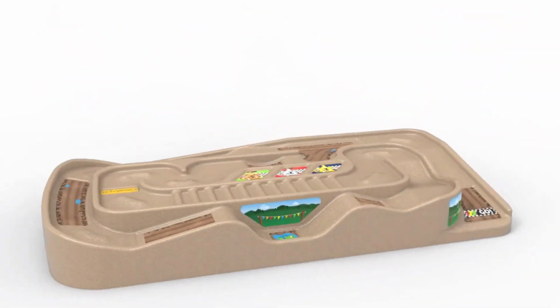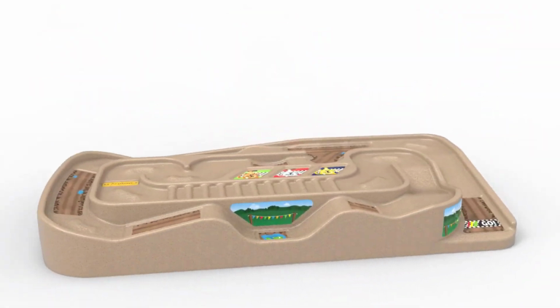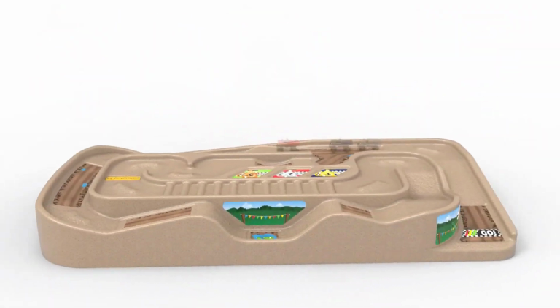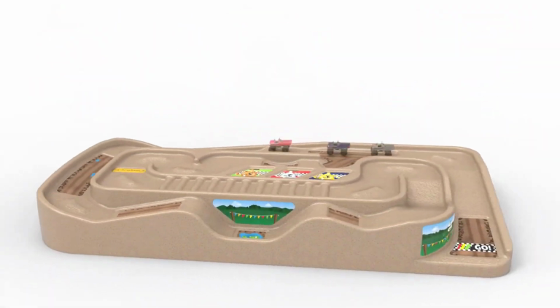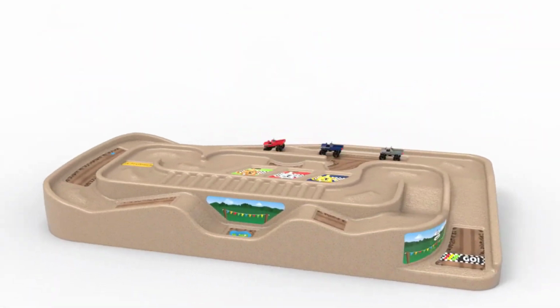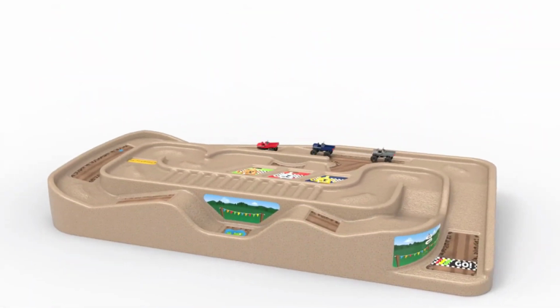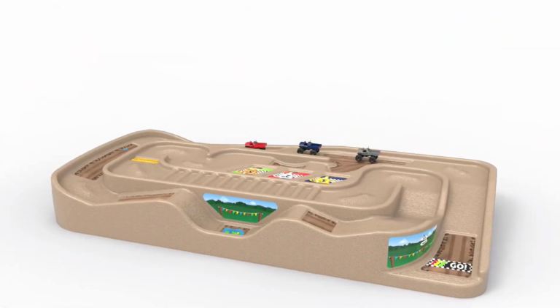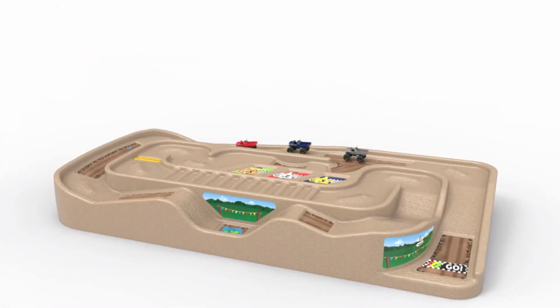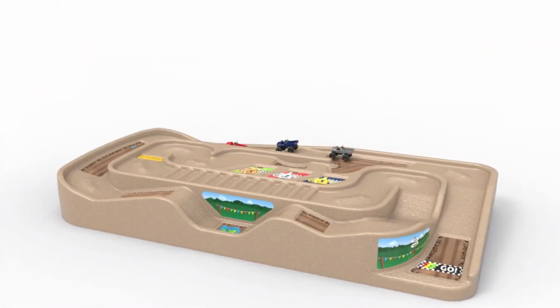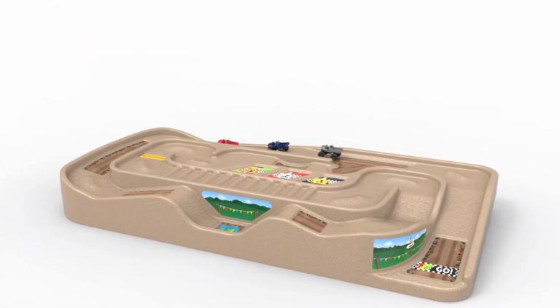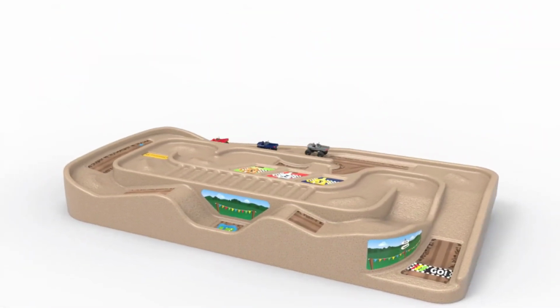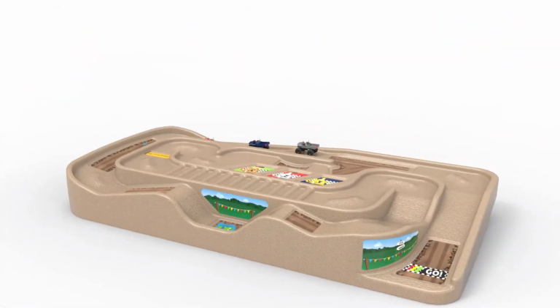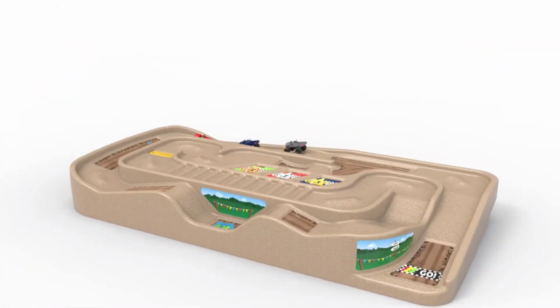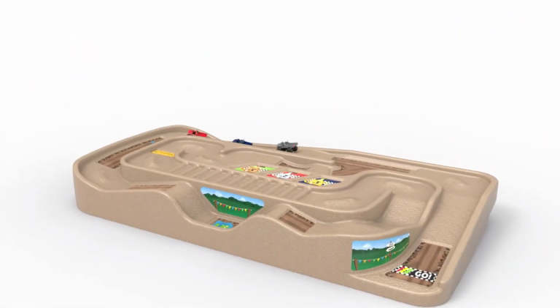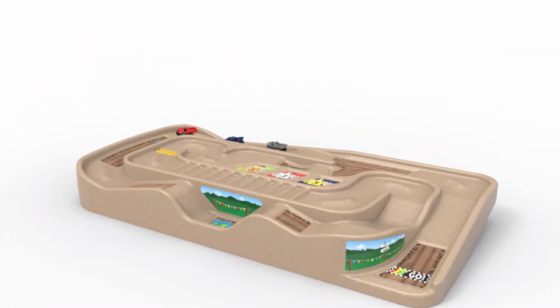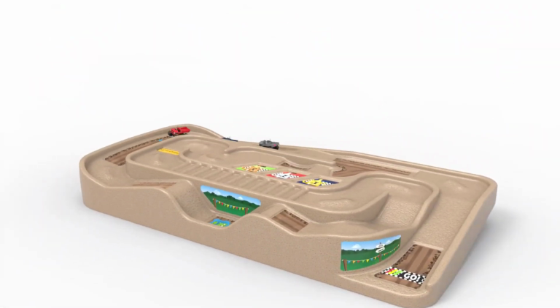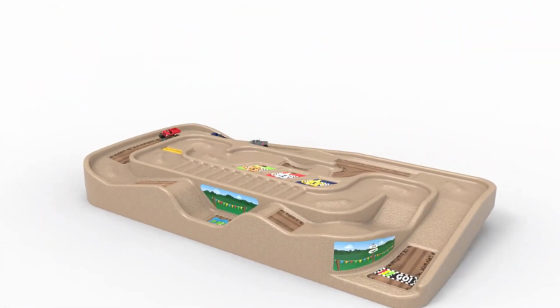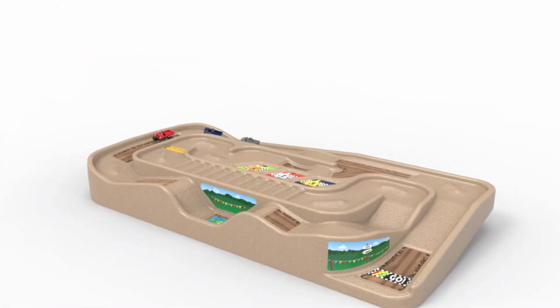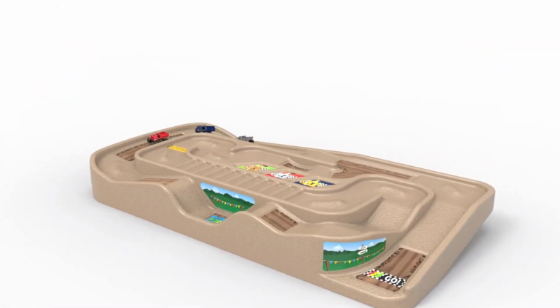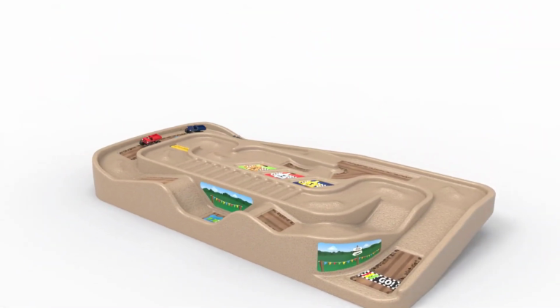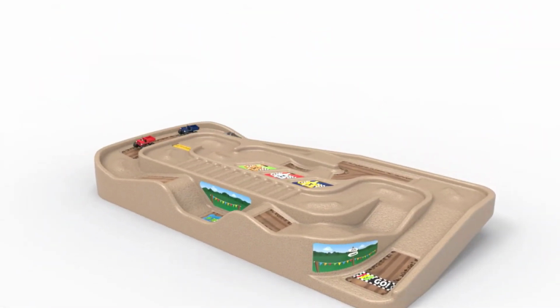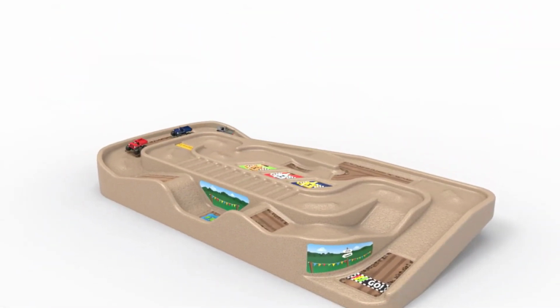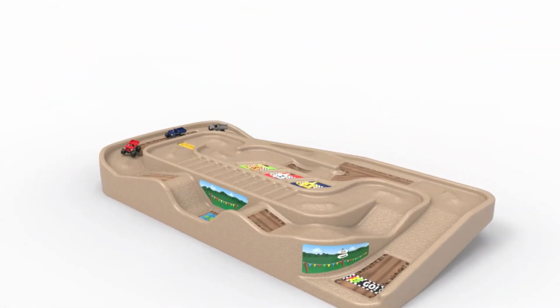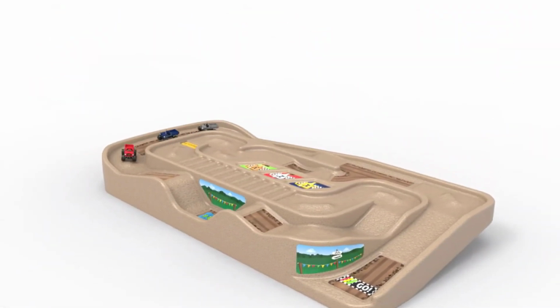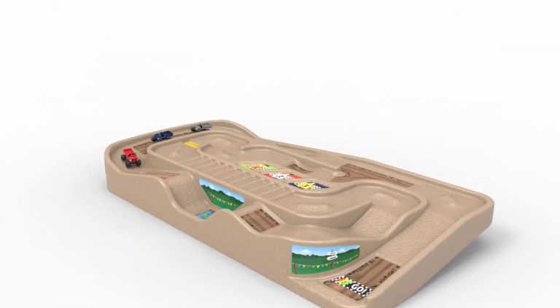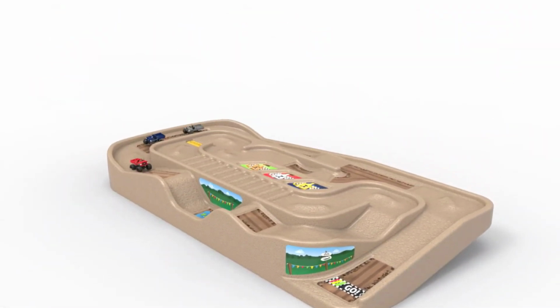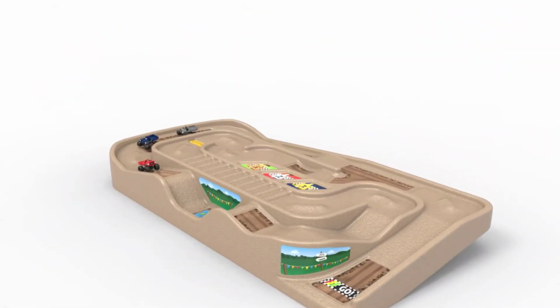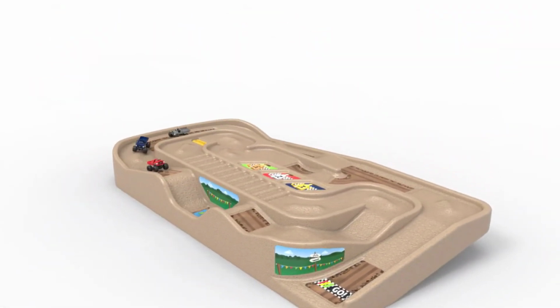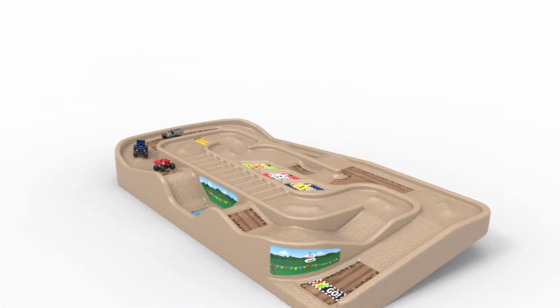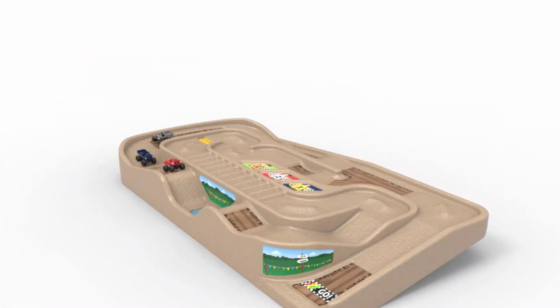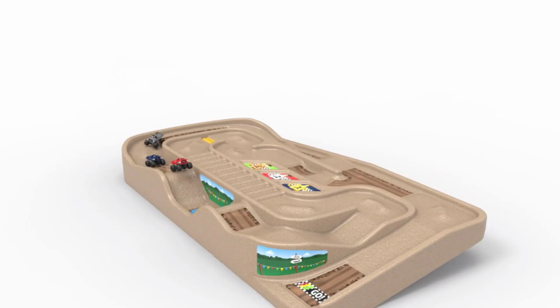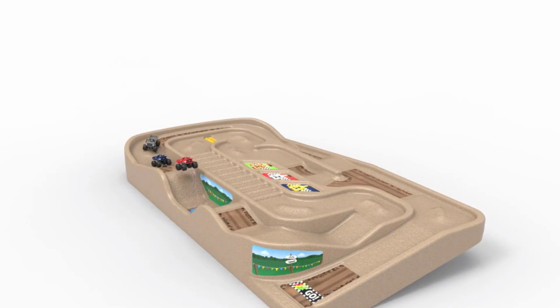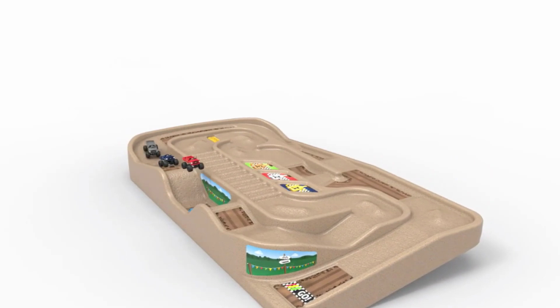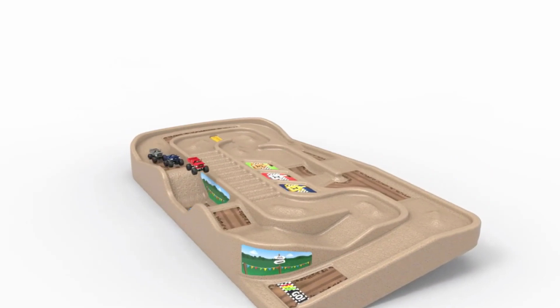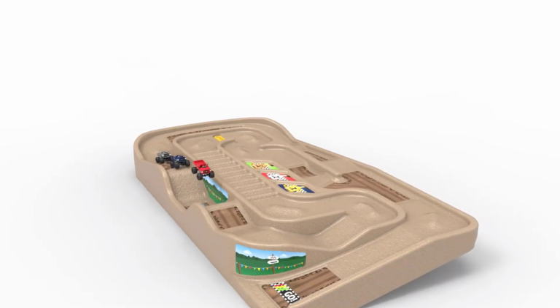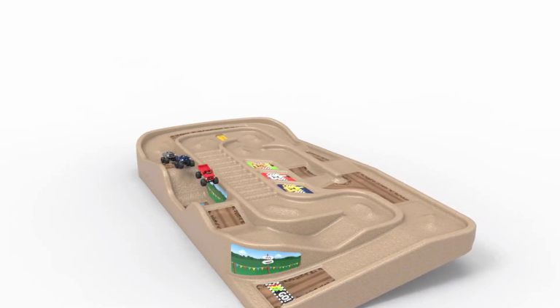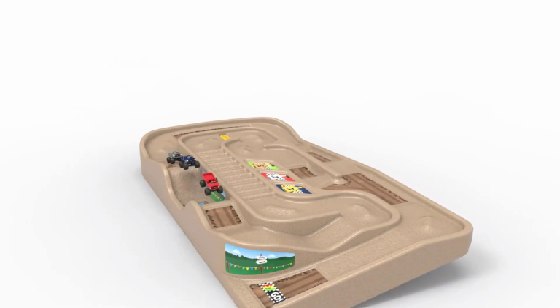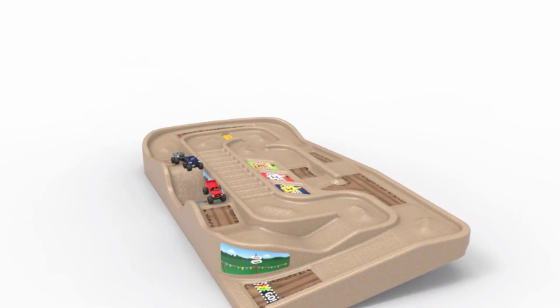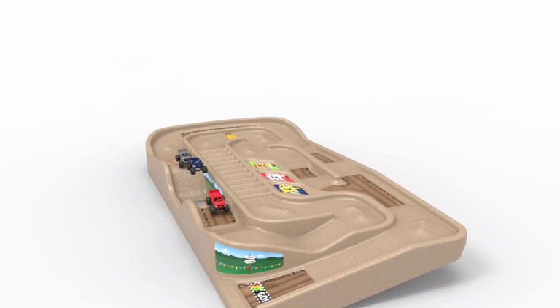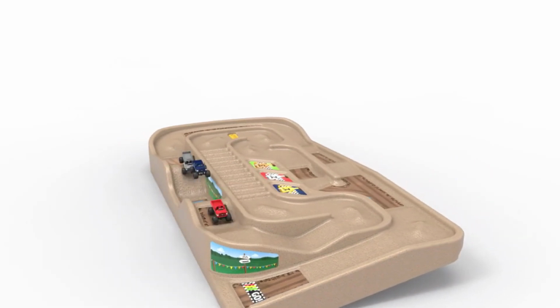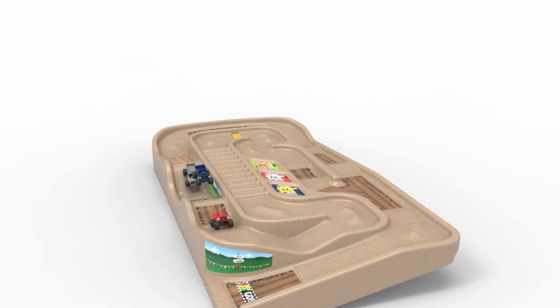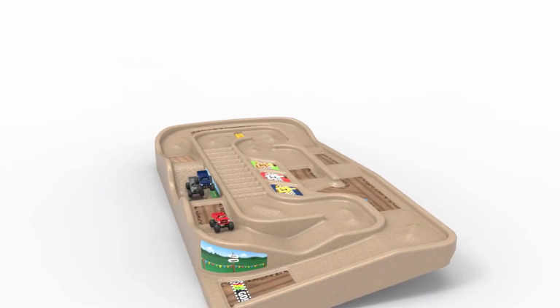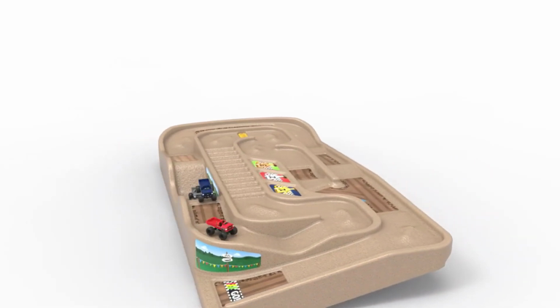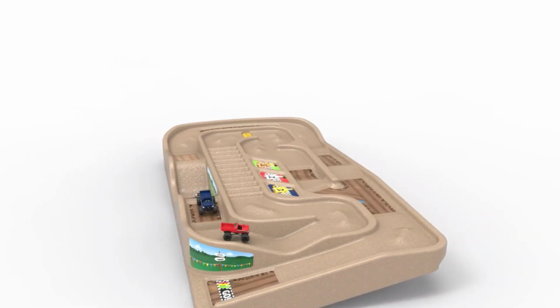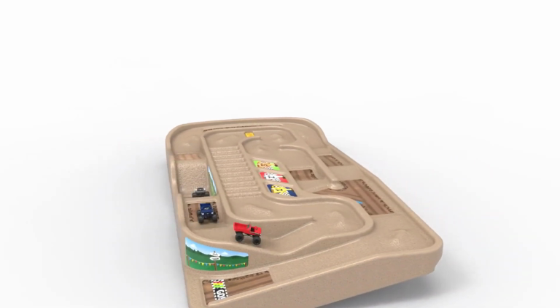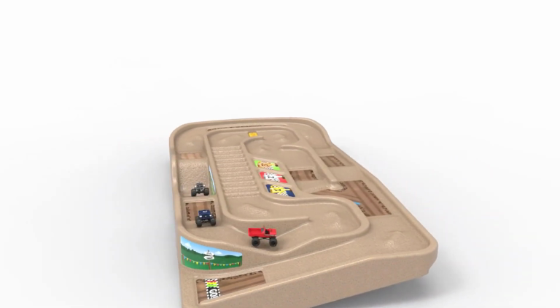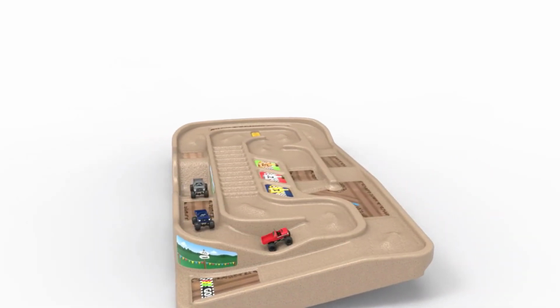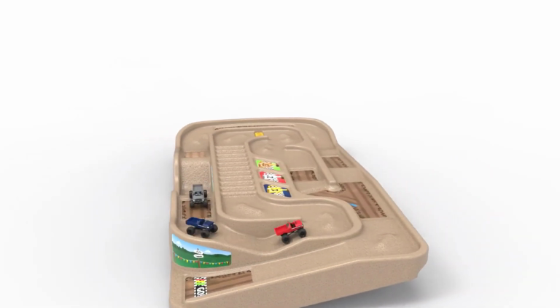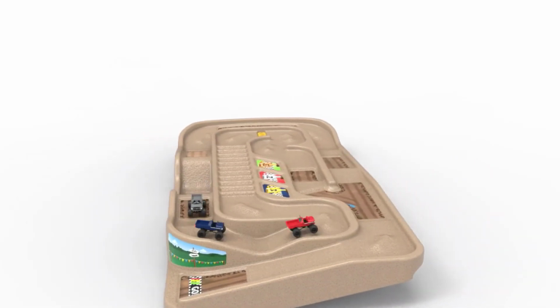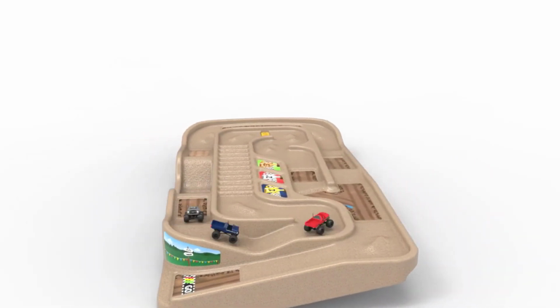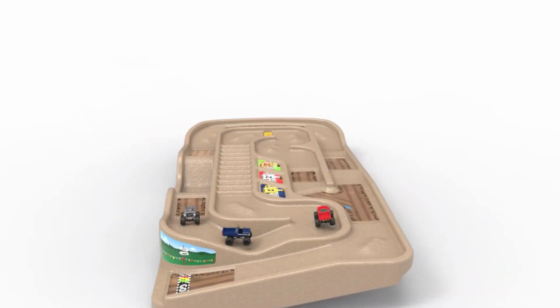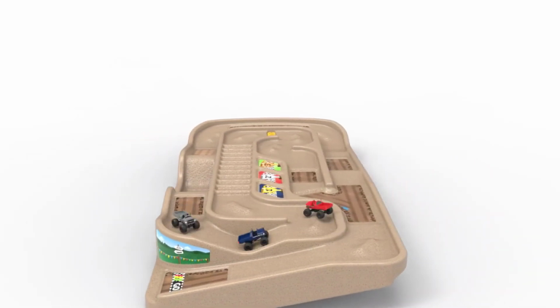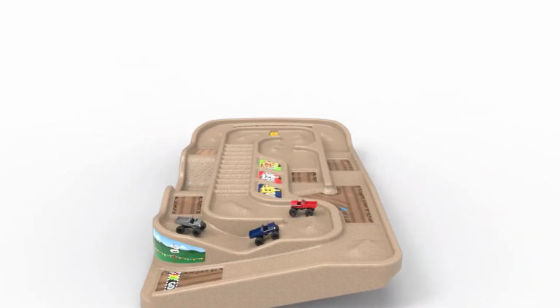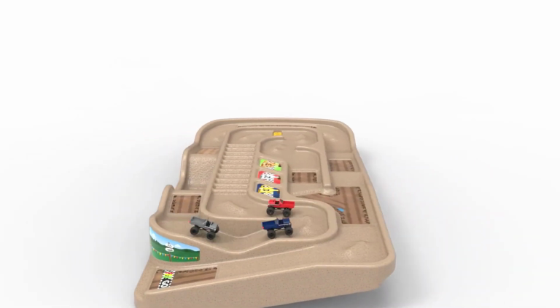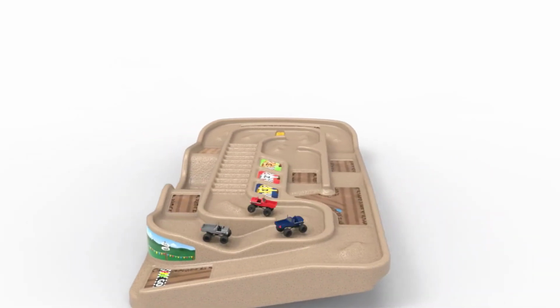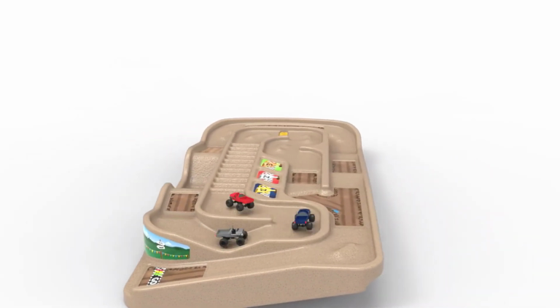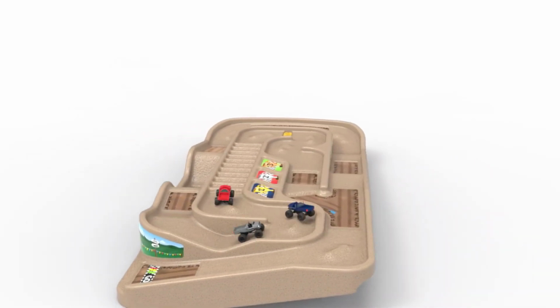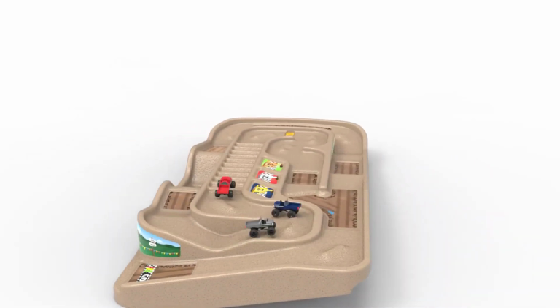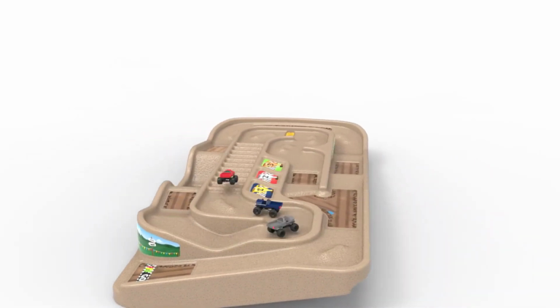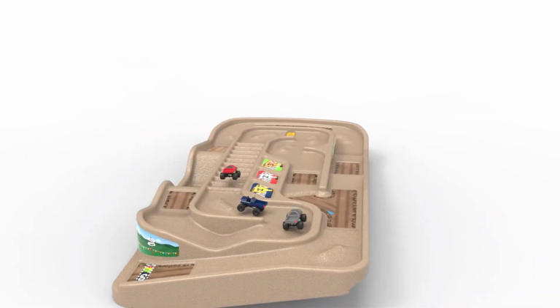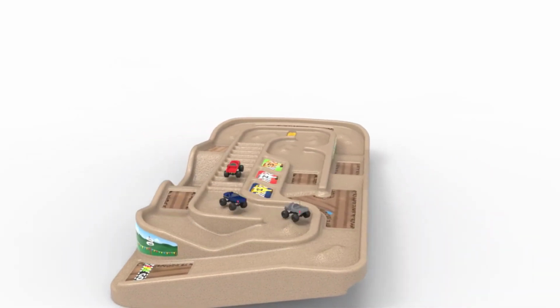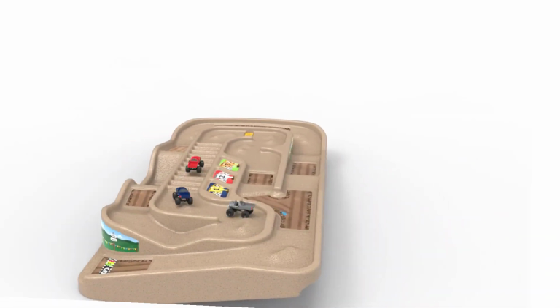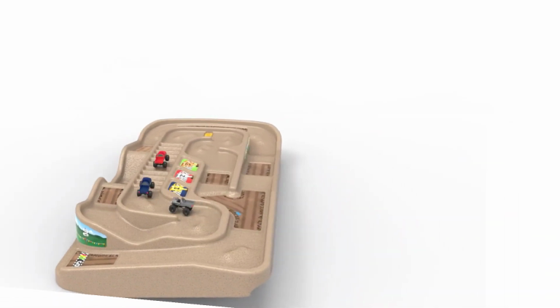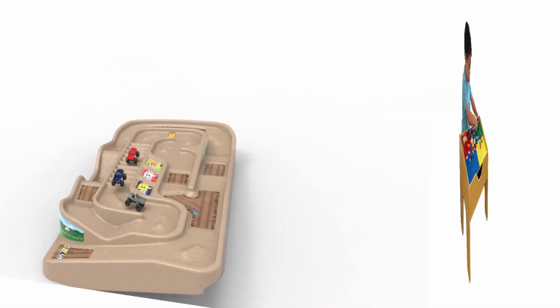What we don't like: May require more effort to push cars around on the track. May not come with a sticker set.